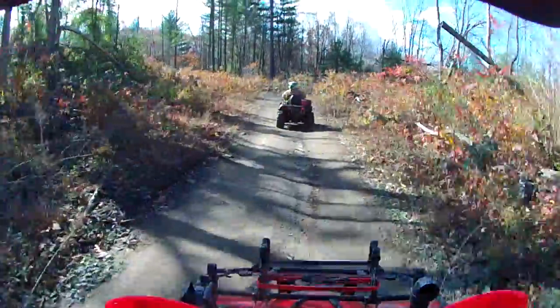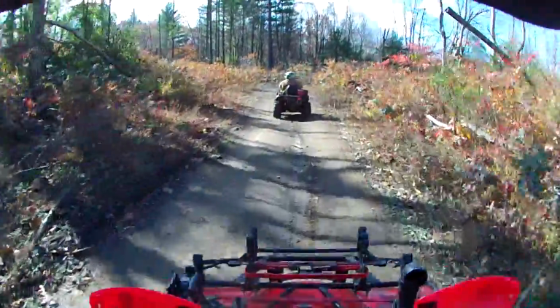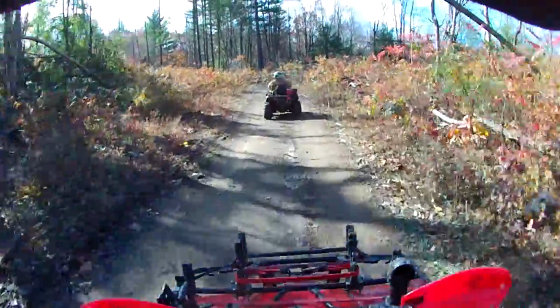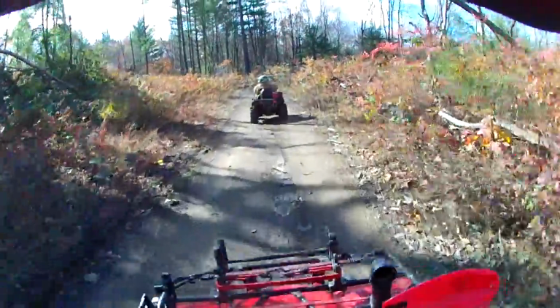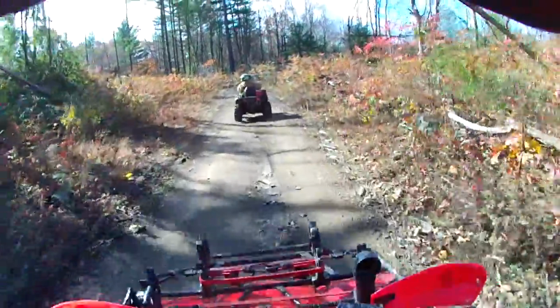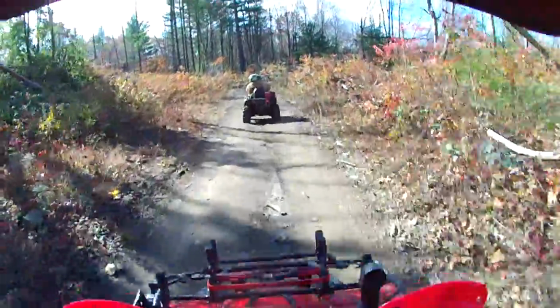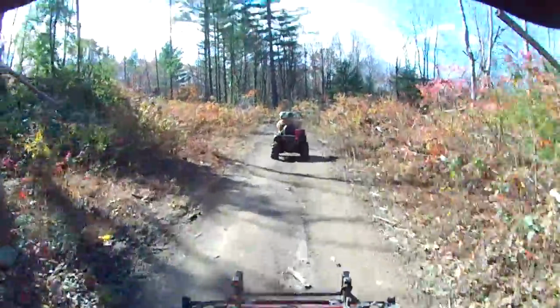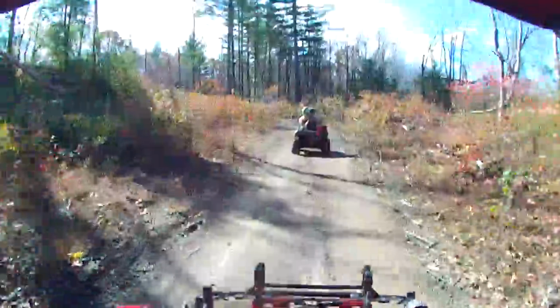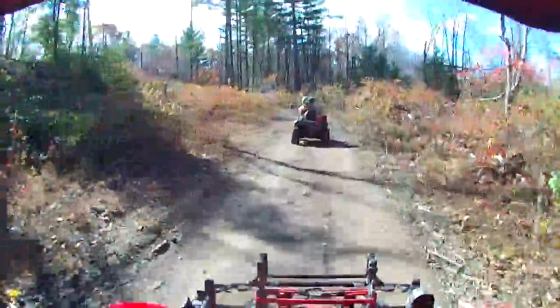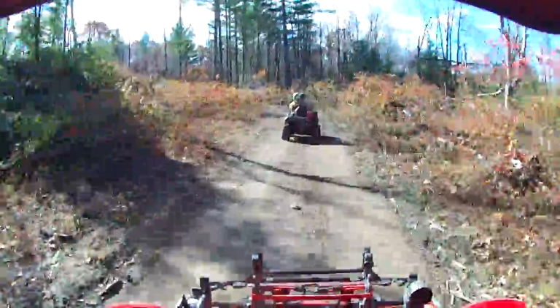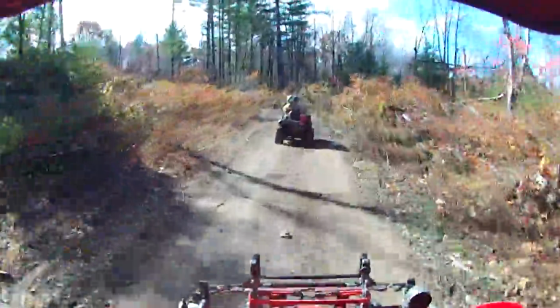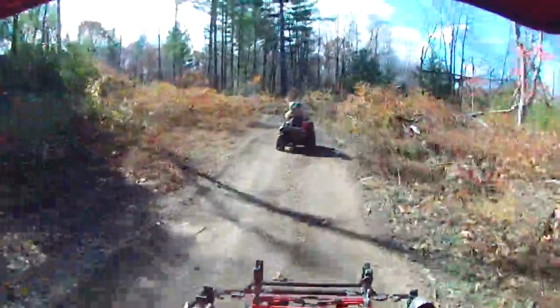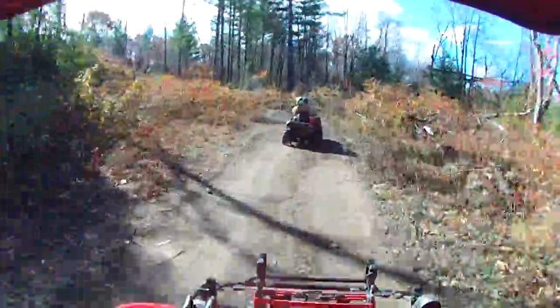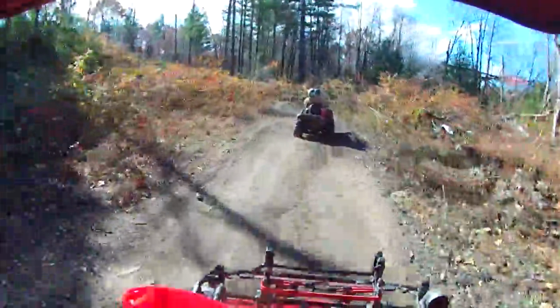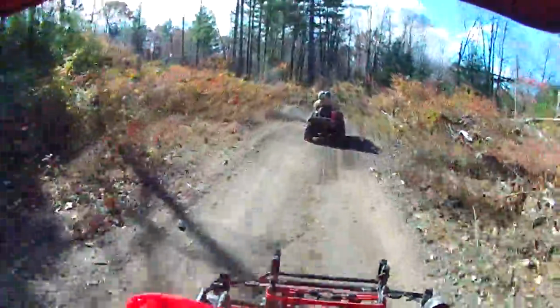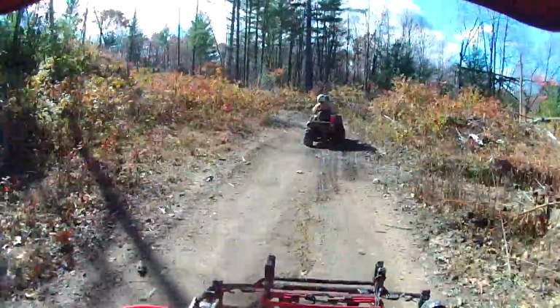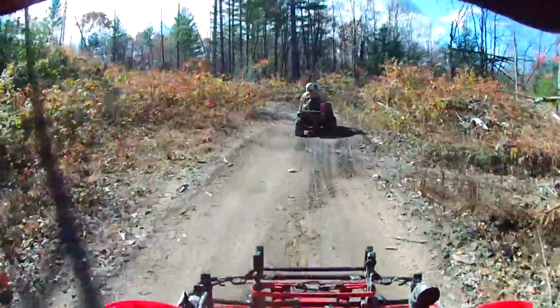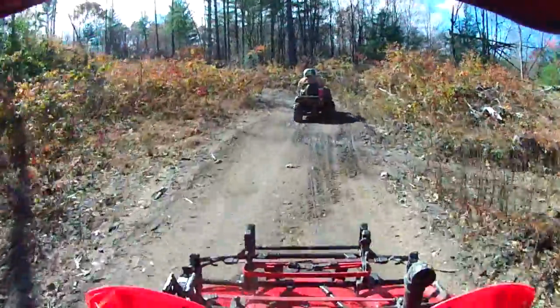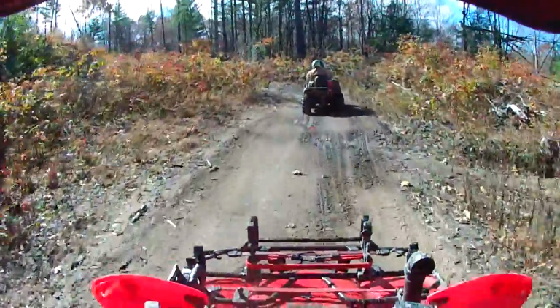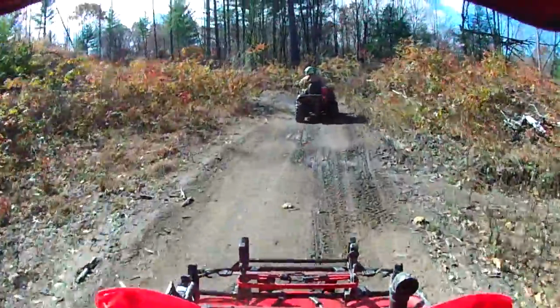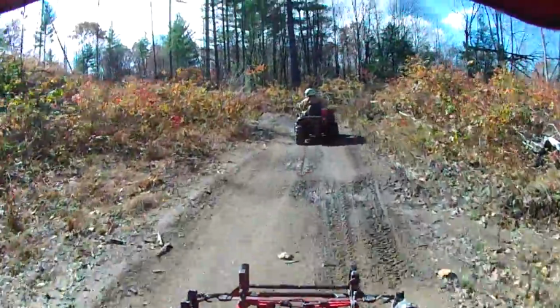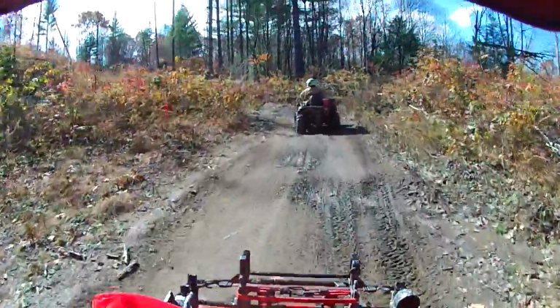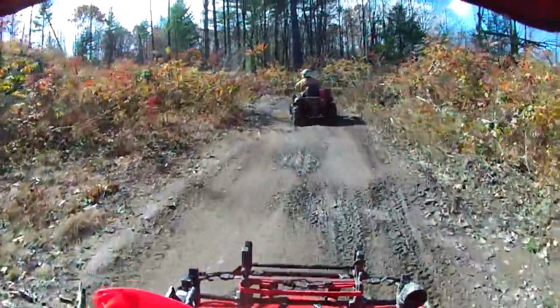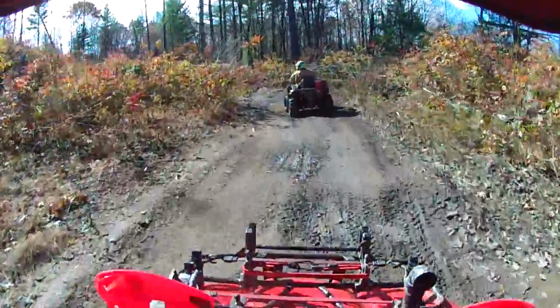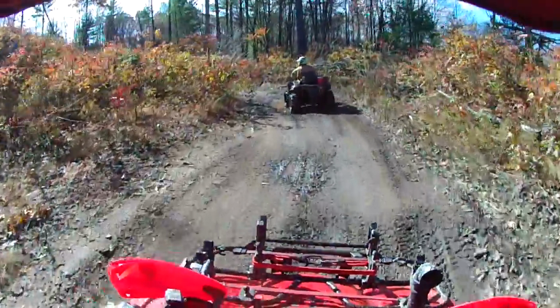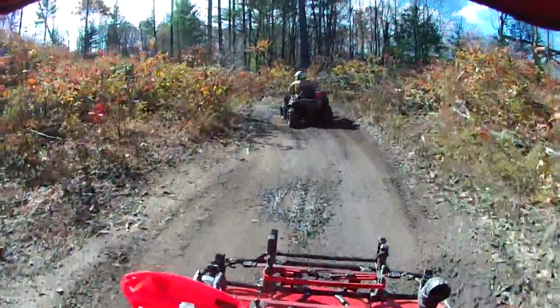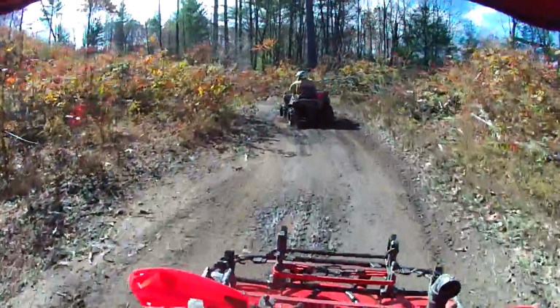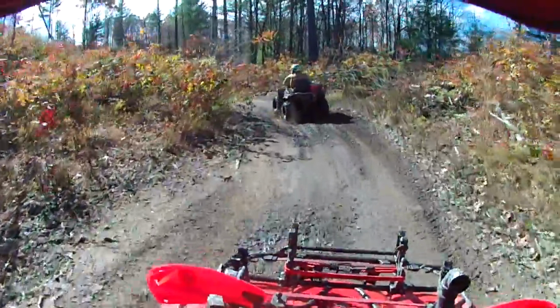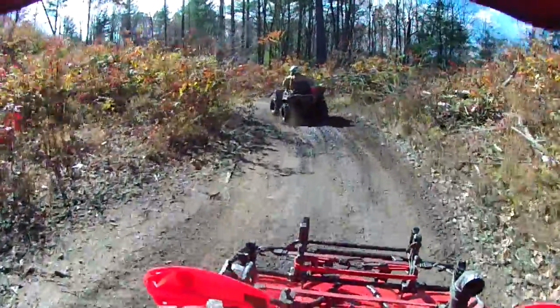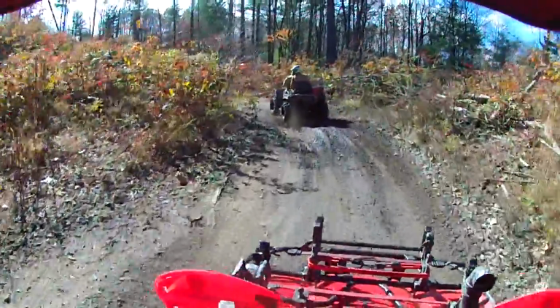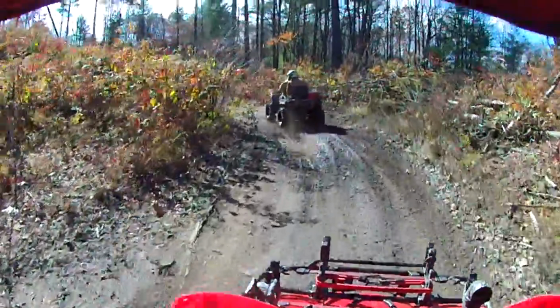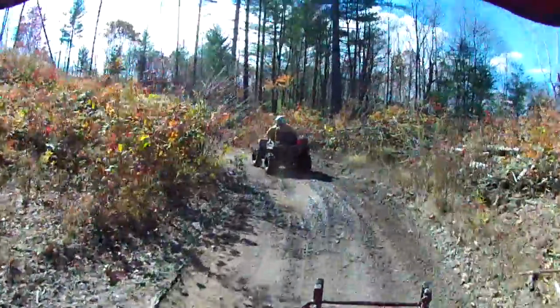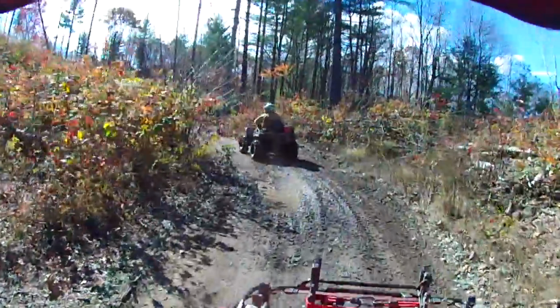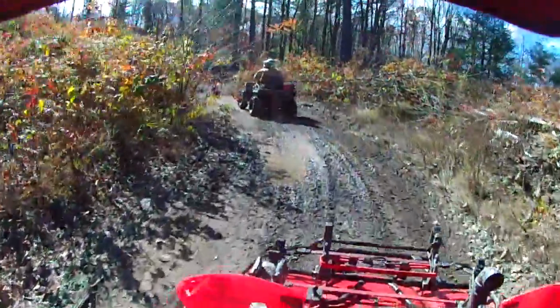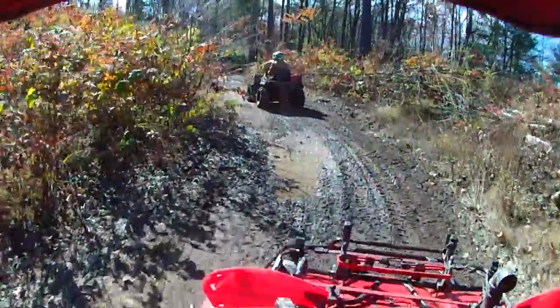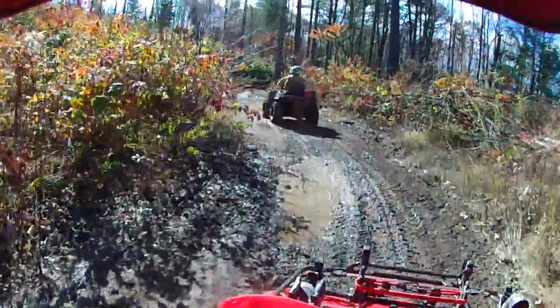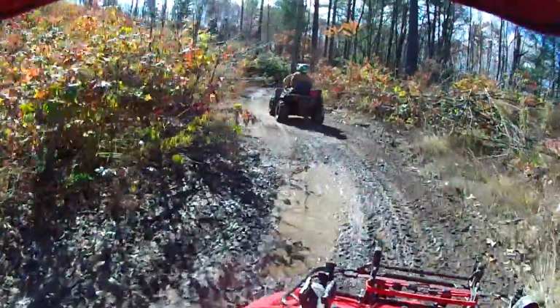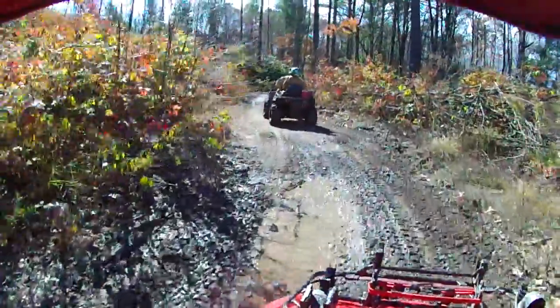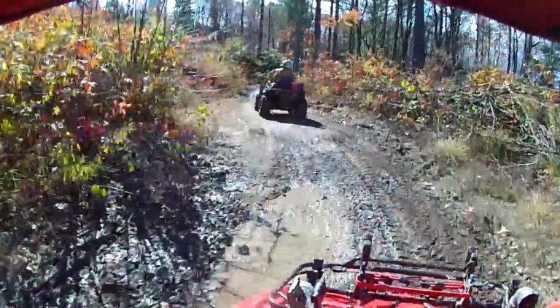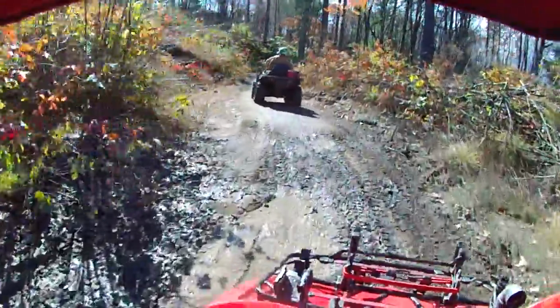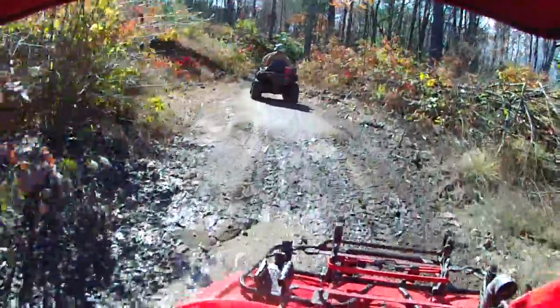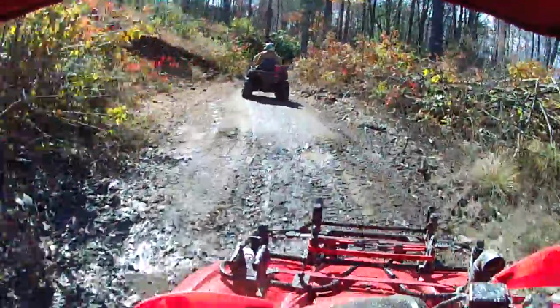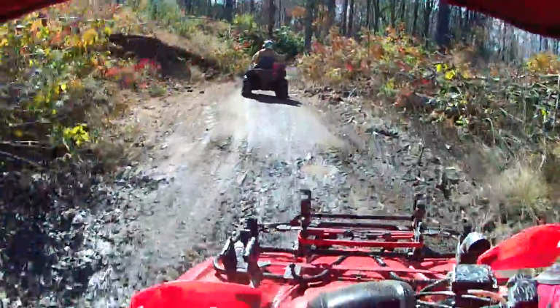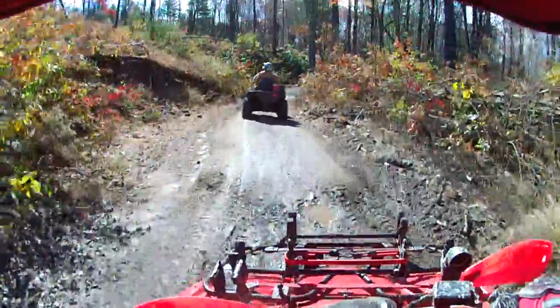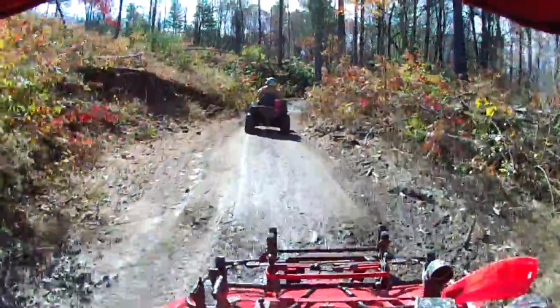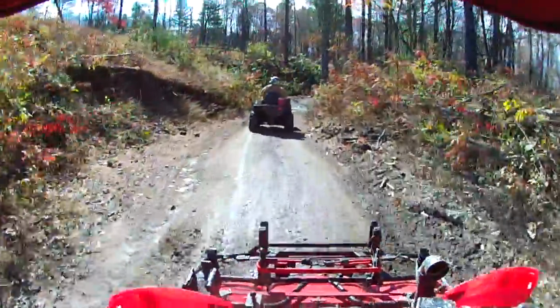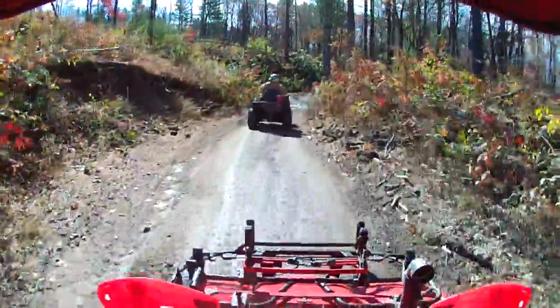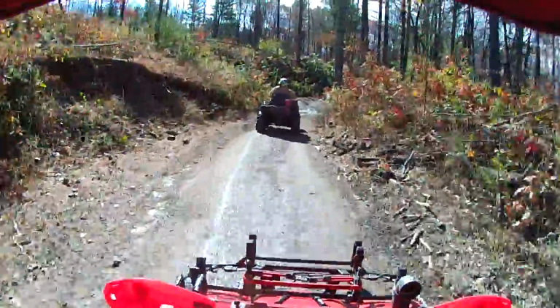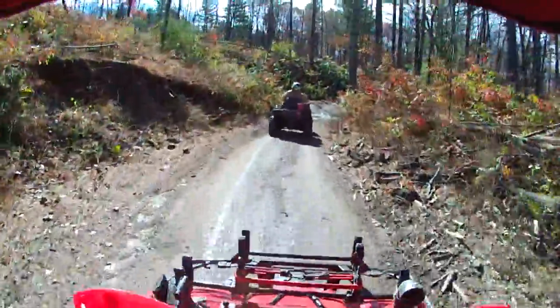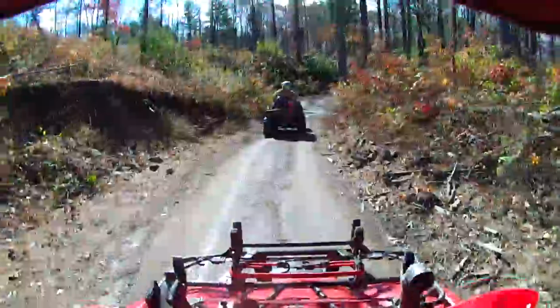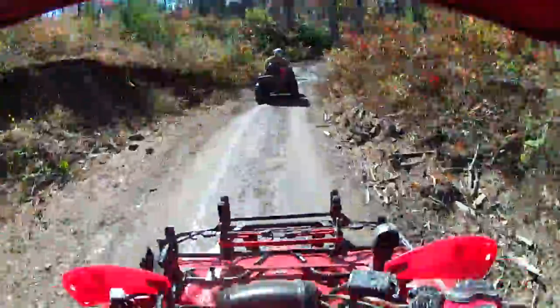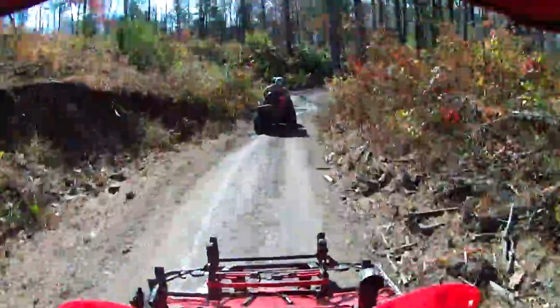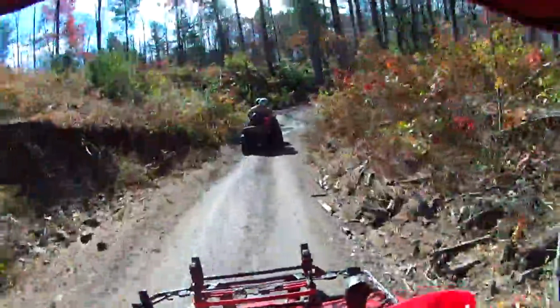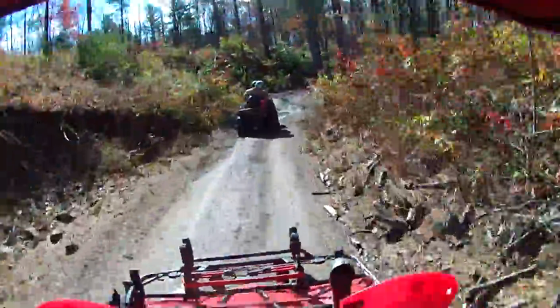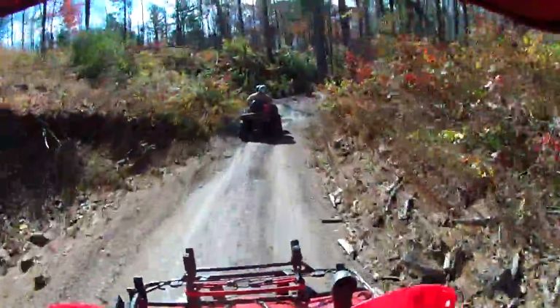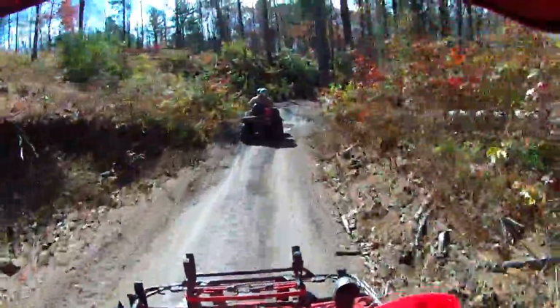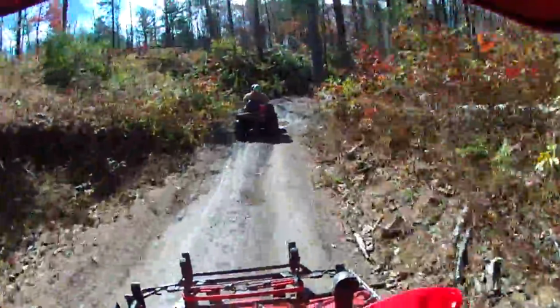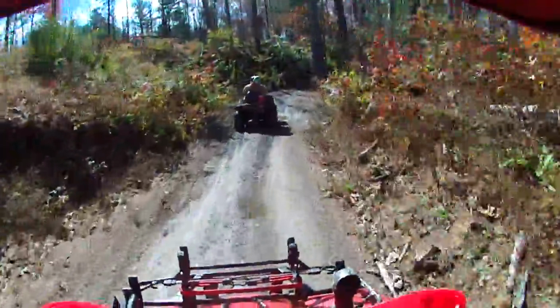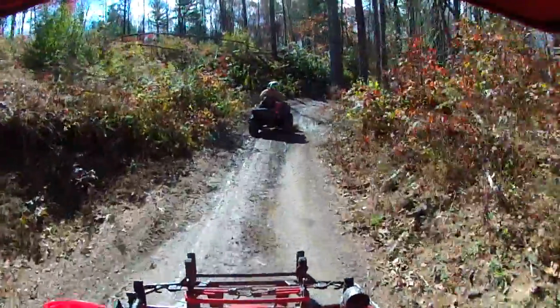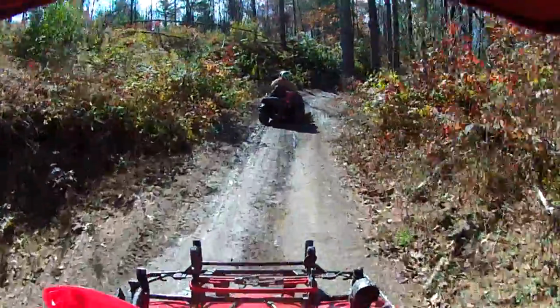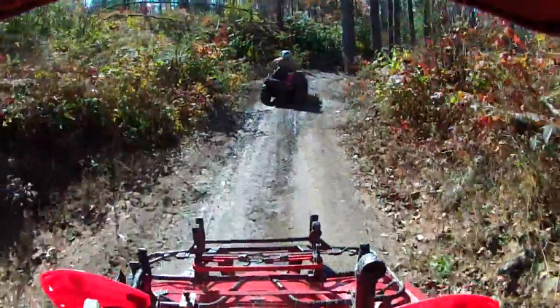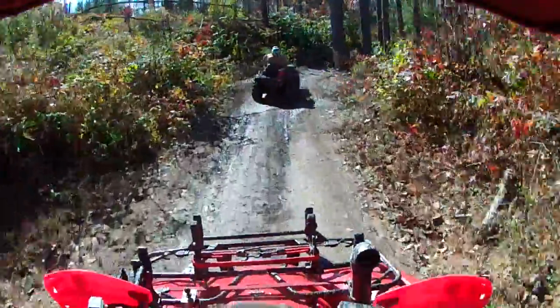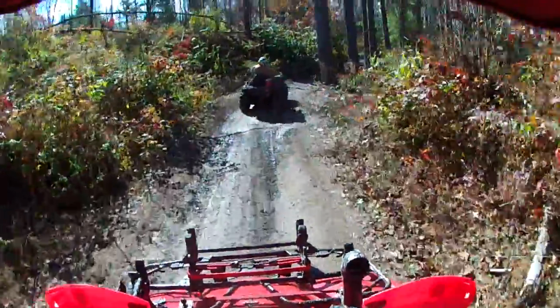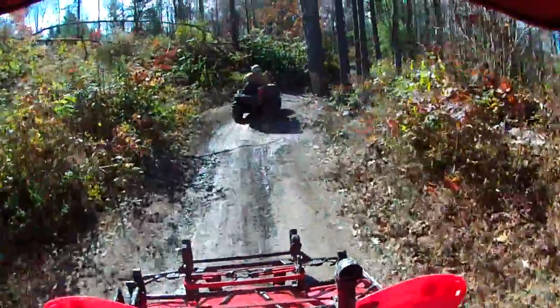Man, this is trail riding at its best. It is worth the drive, and worth the 50 bucks to pay to get on this thing.